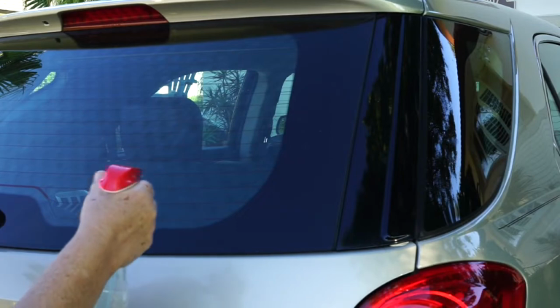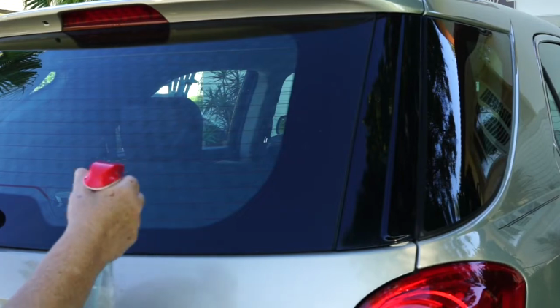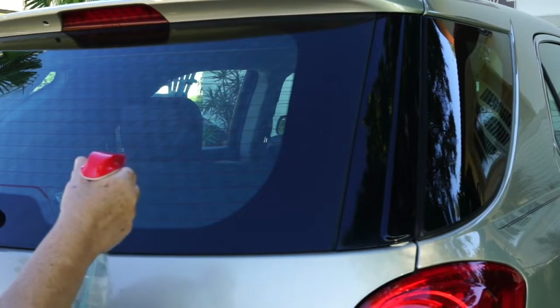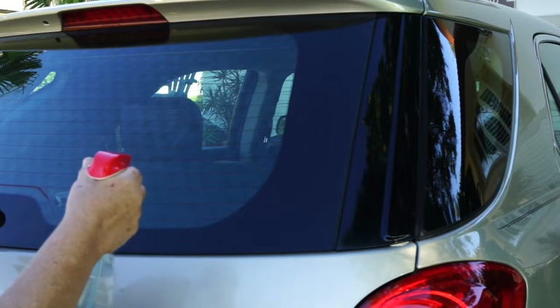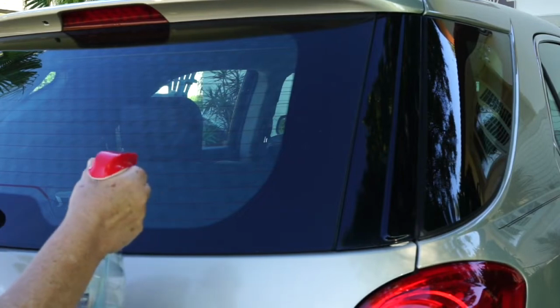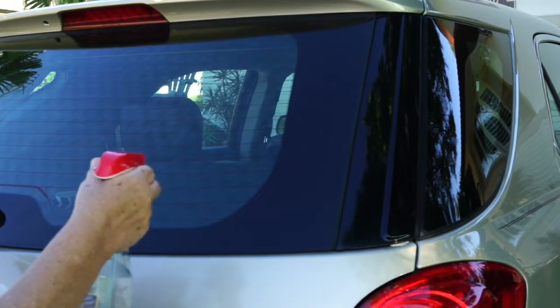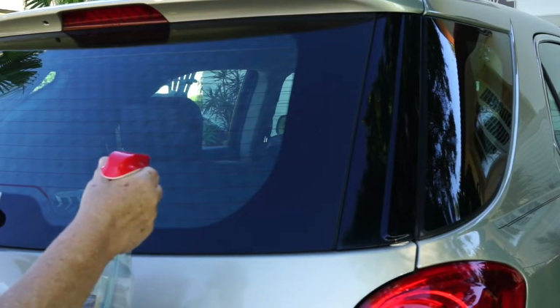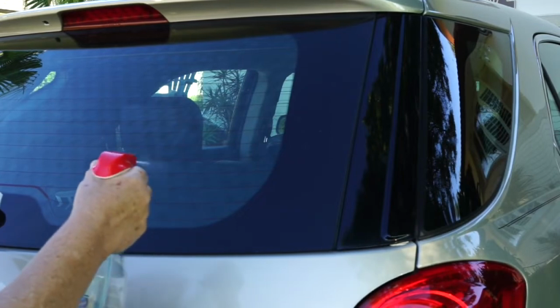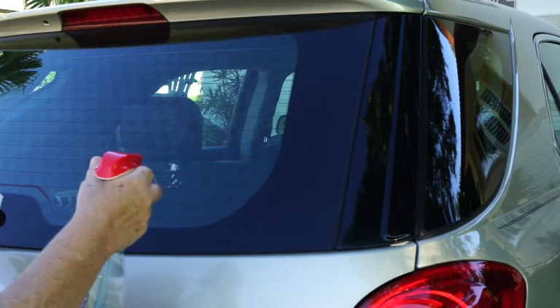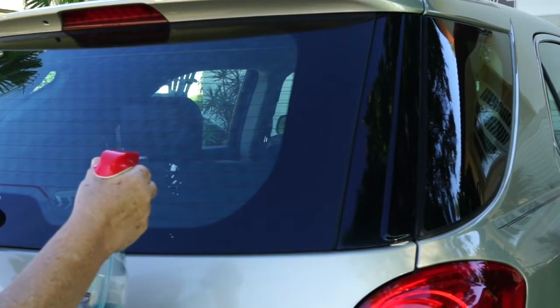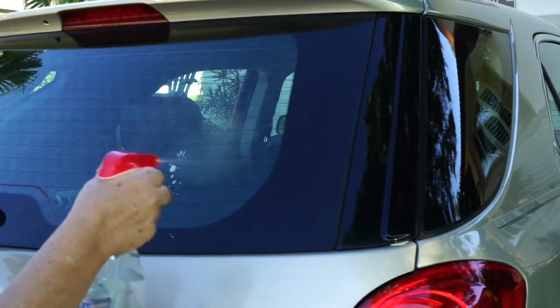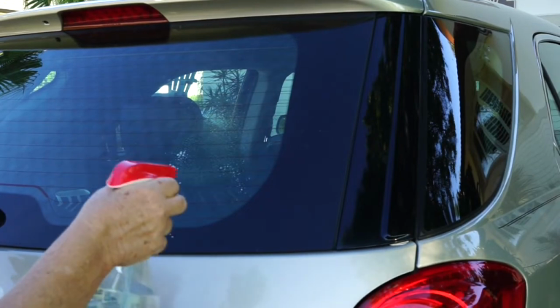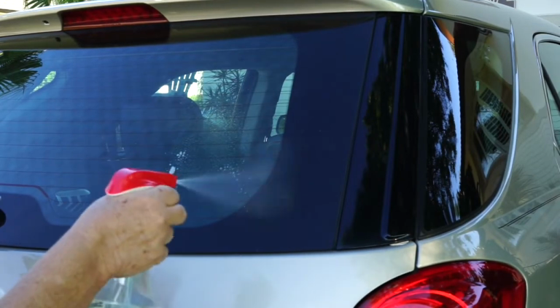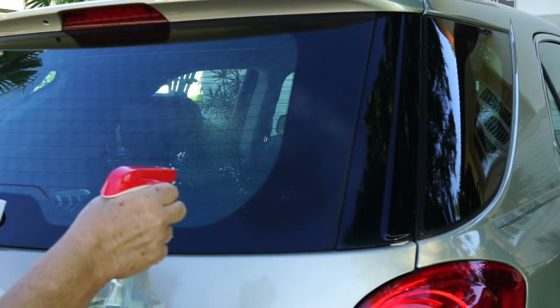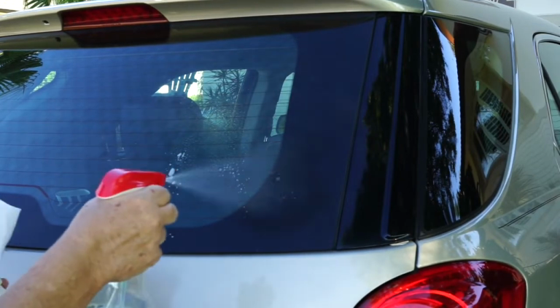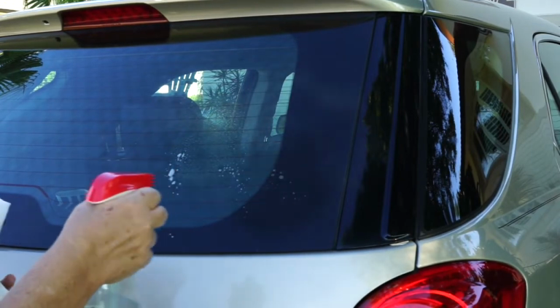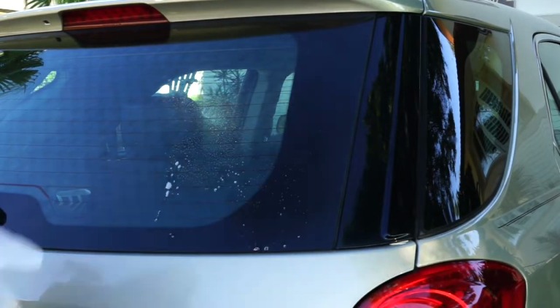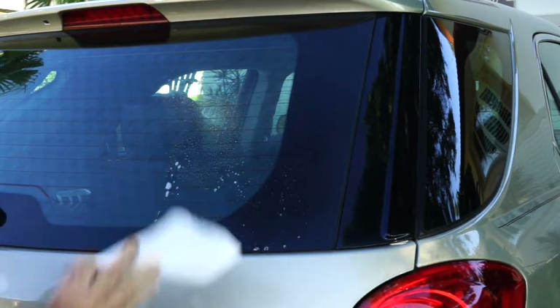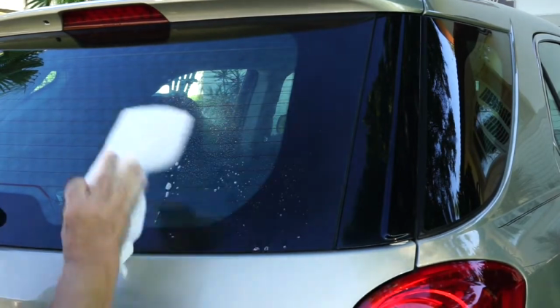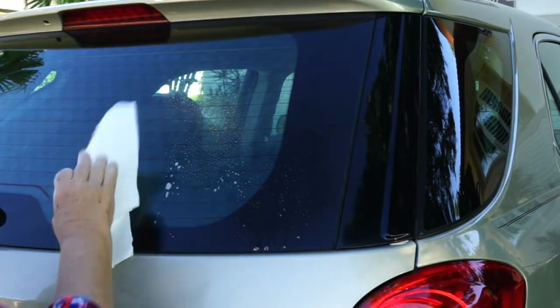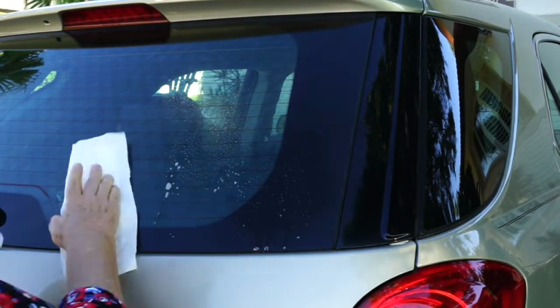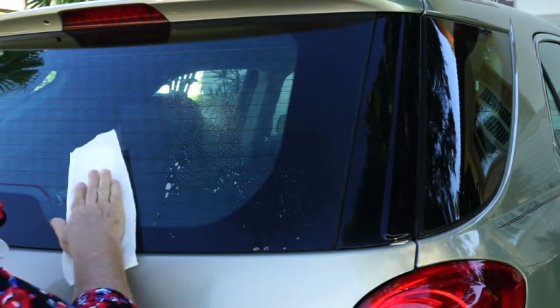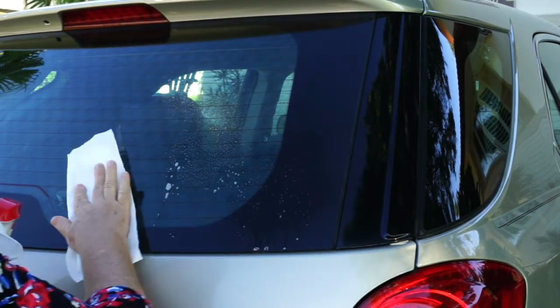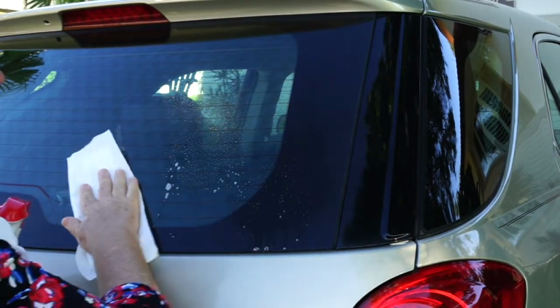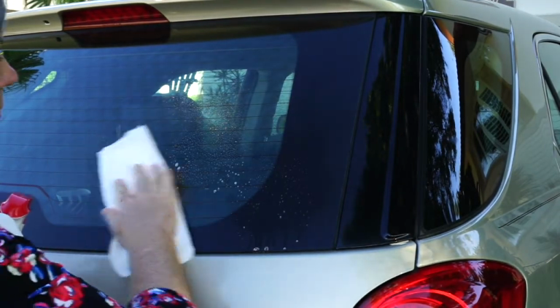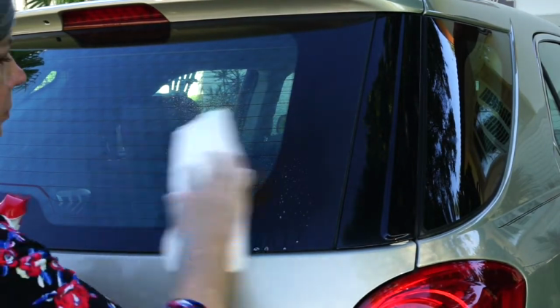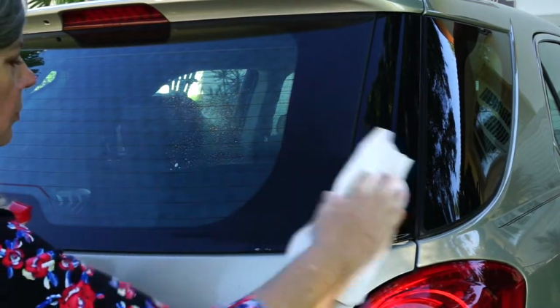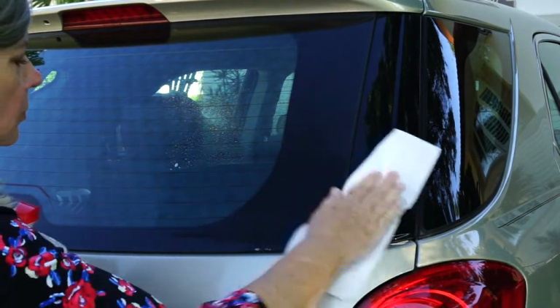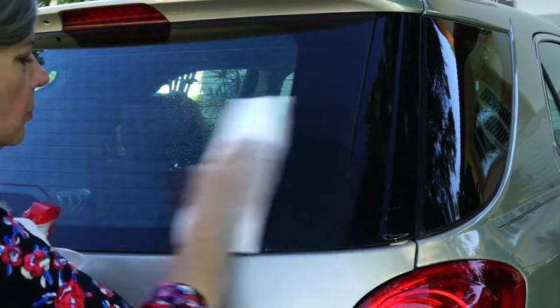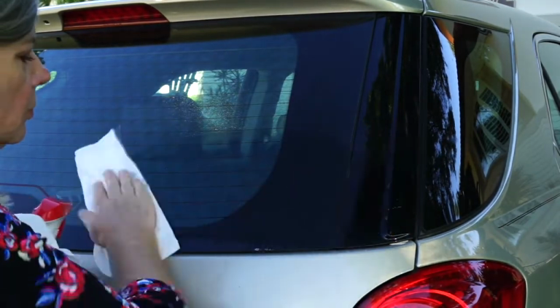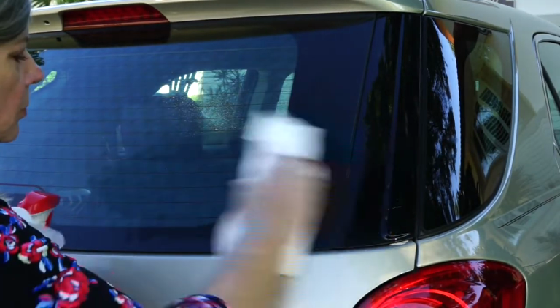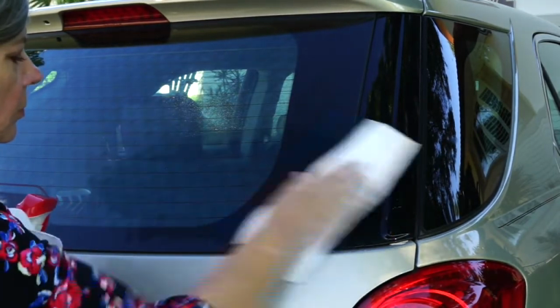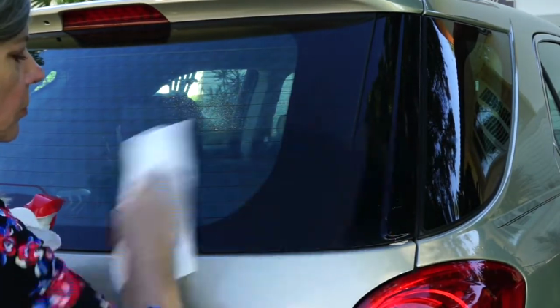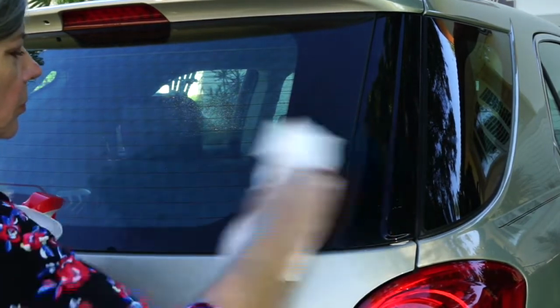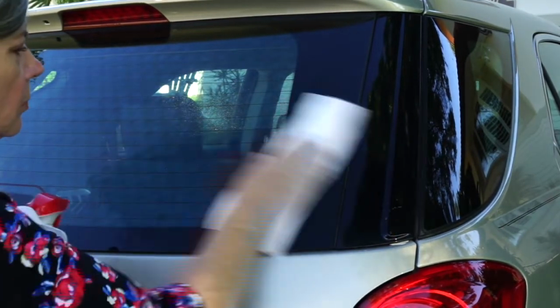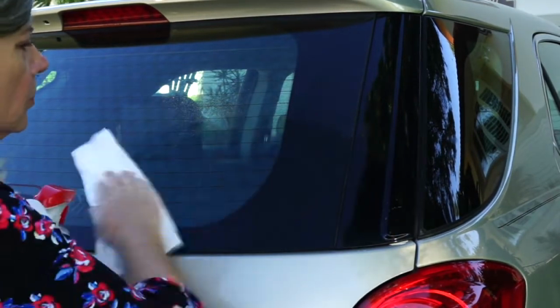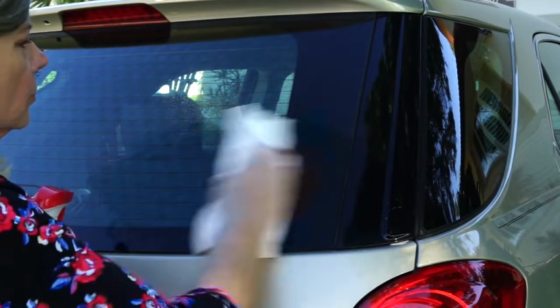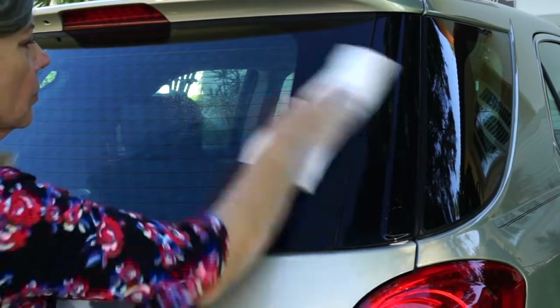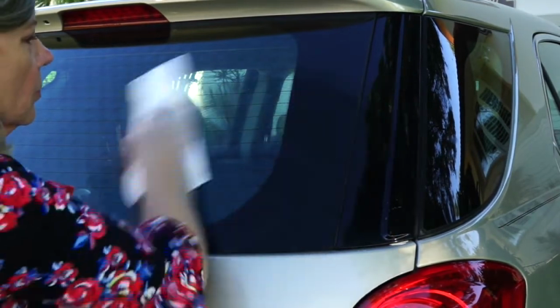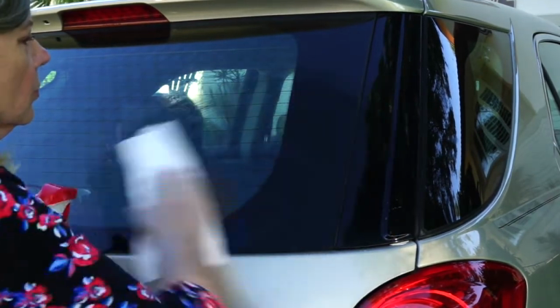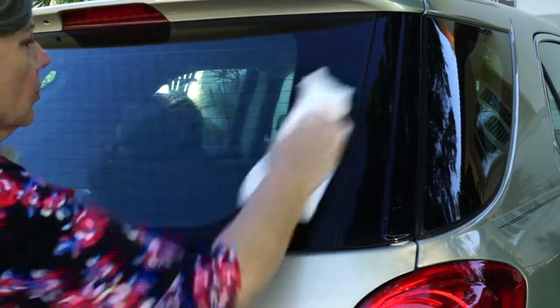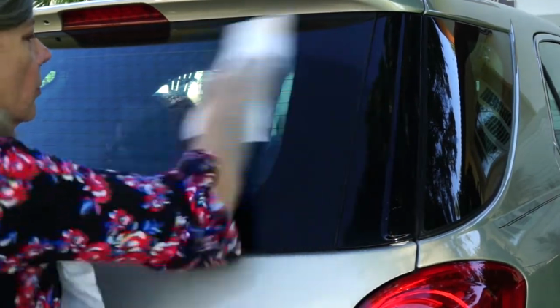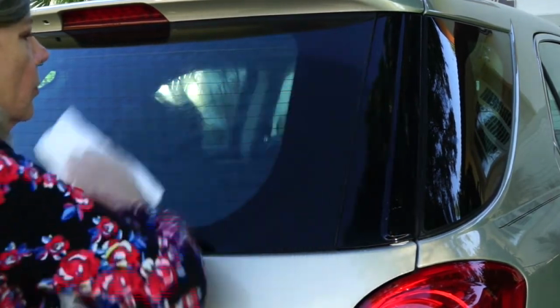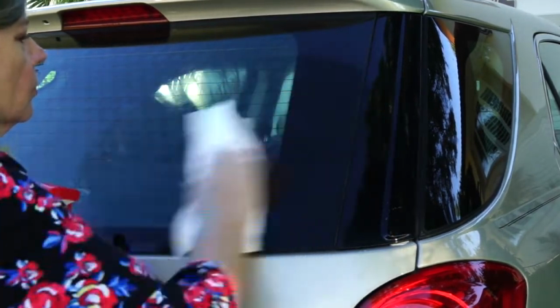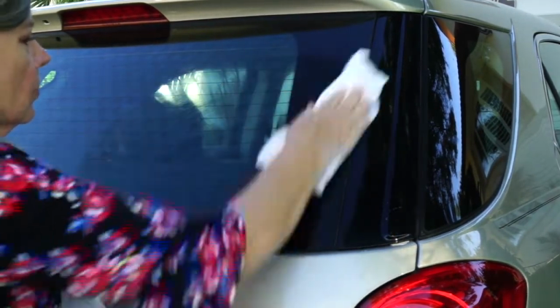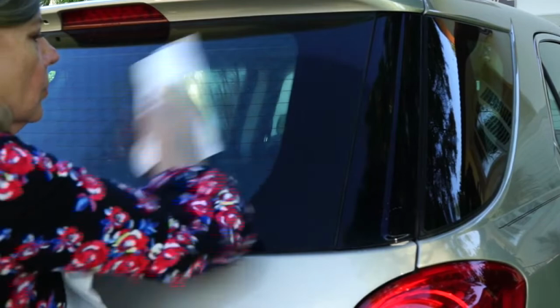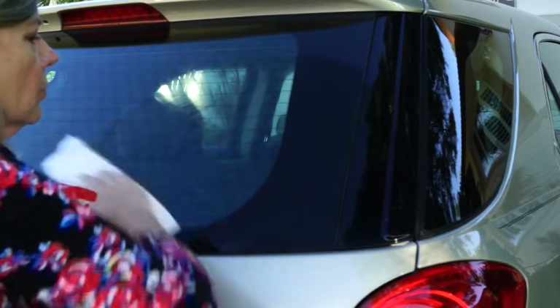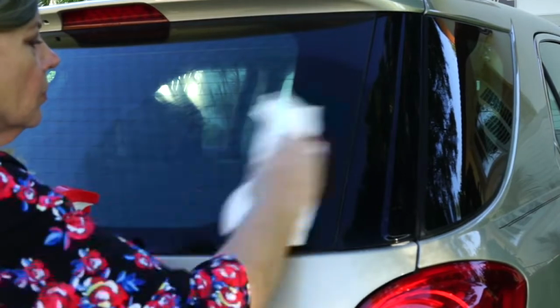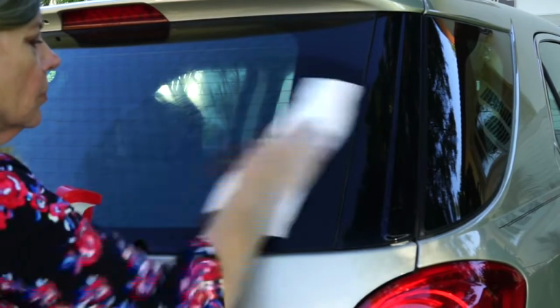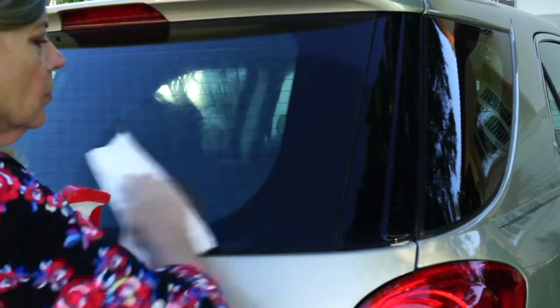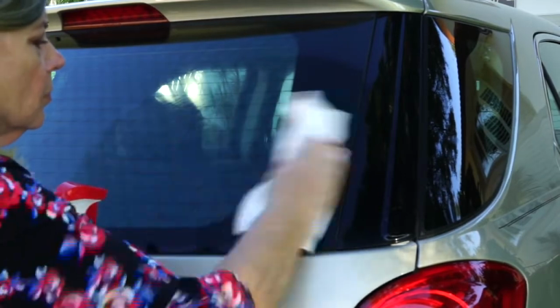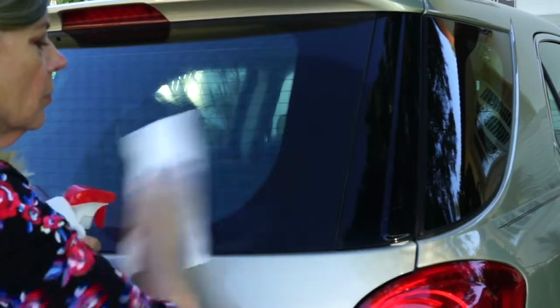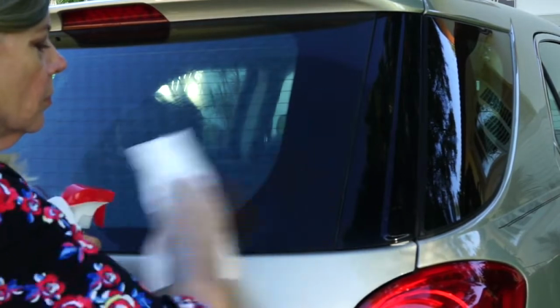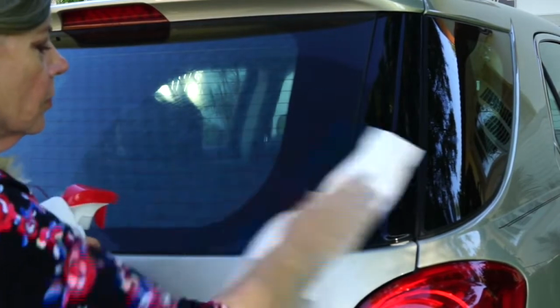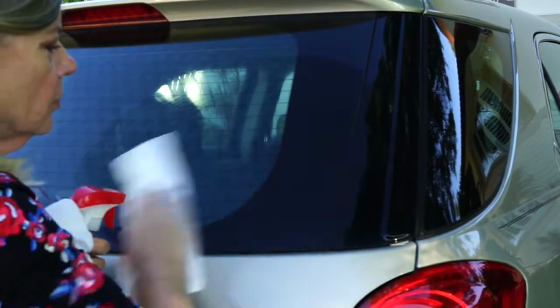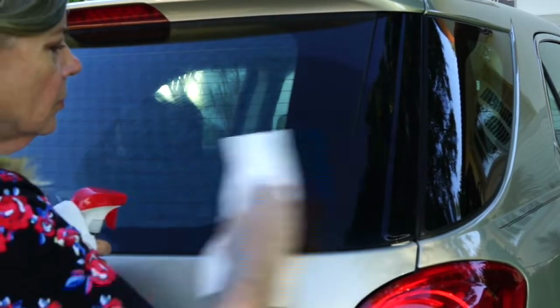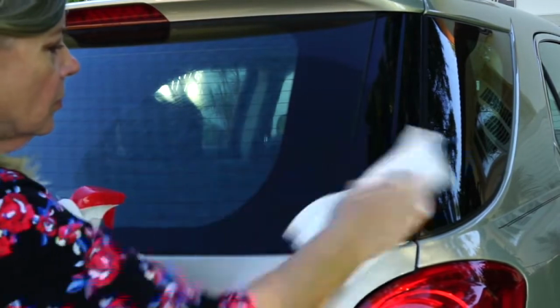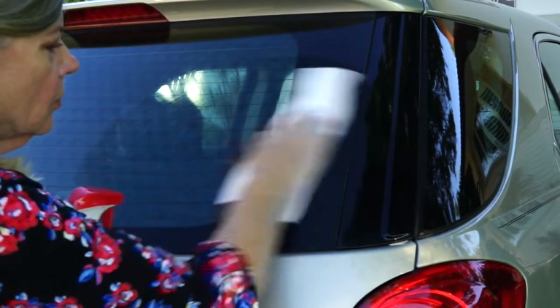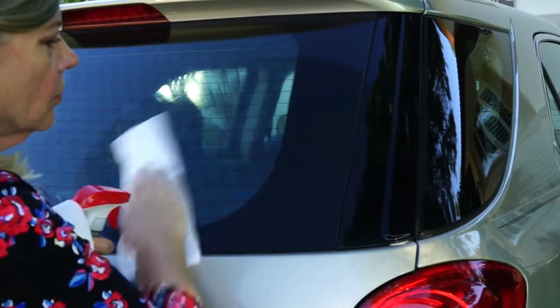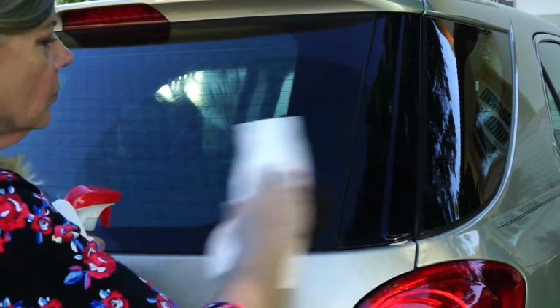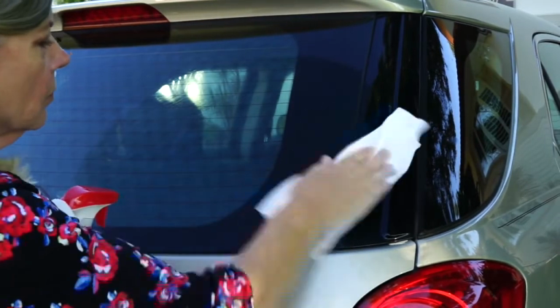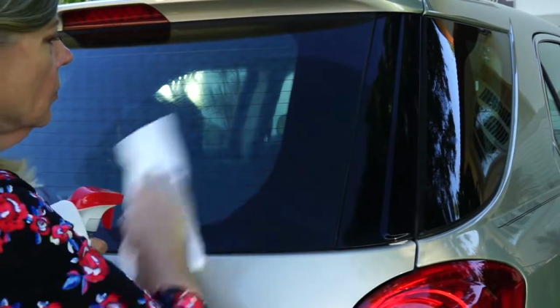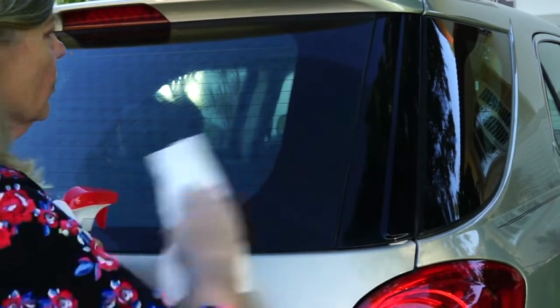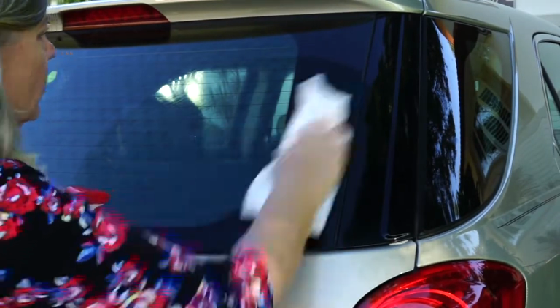The first thing you need to do is clean the area where you want to apply the decal. Make sure it's dry before you apply it.